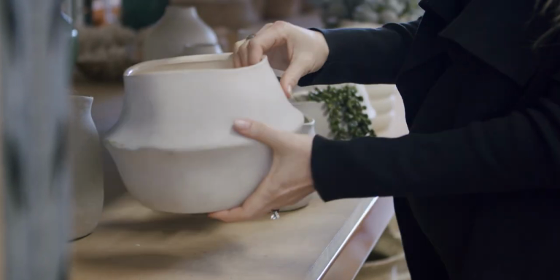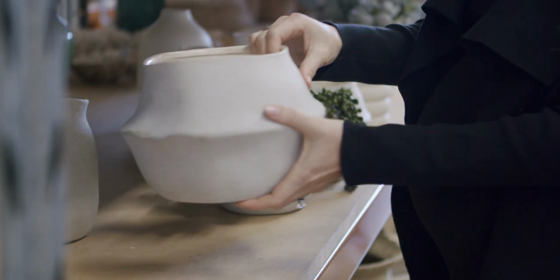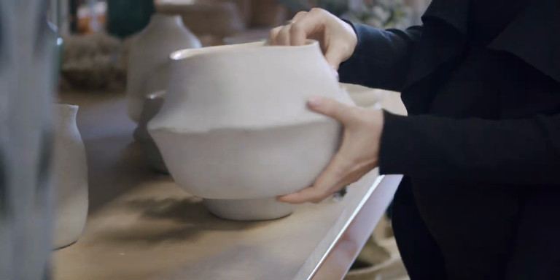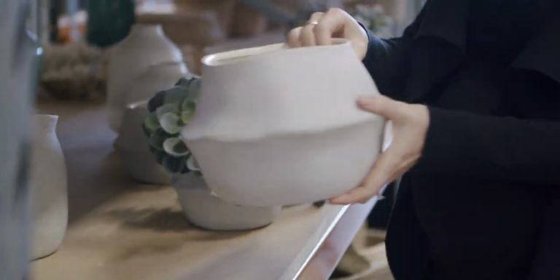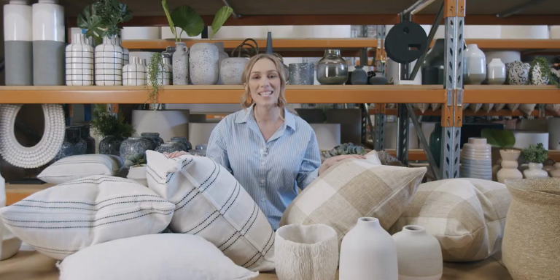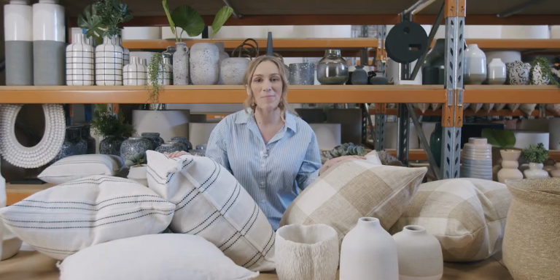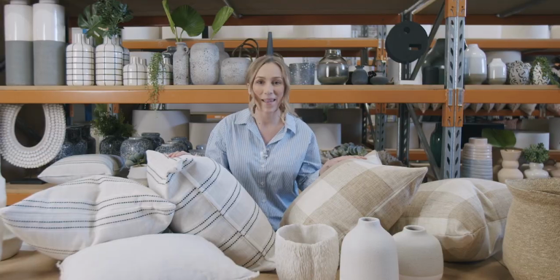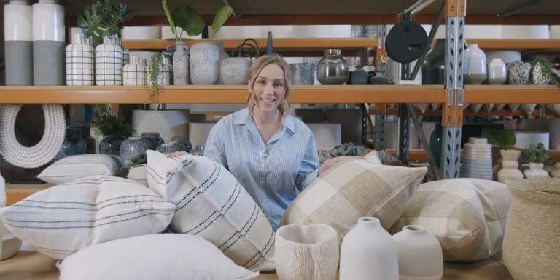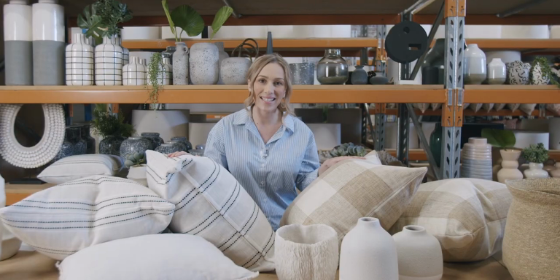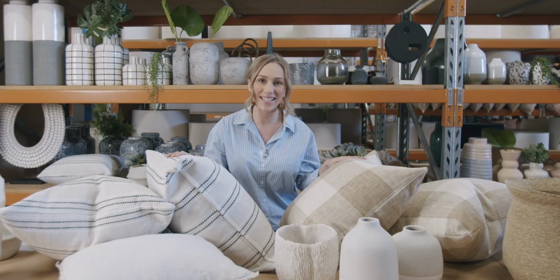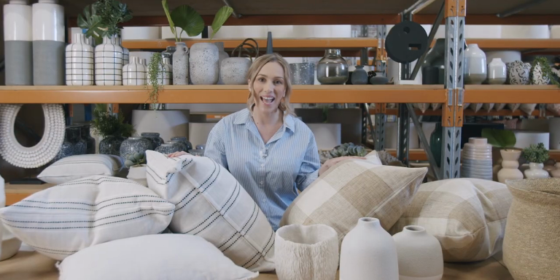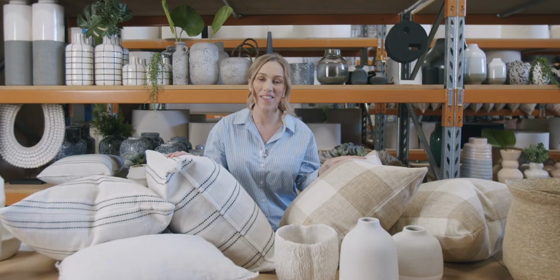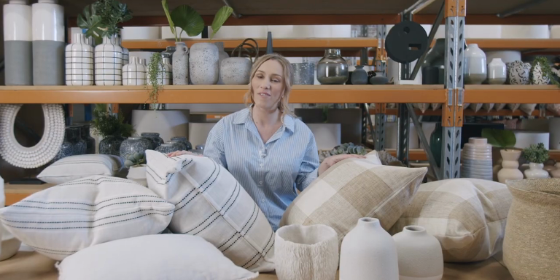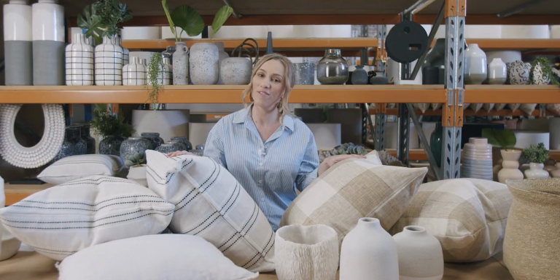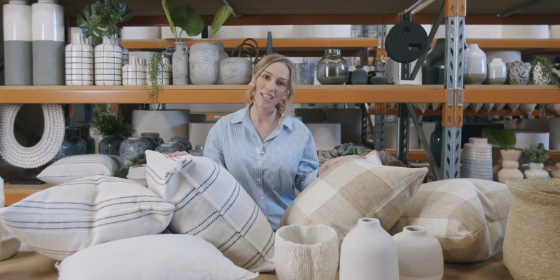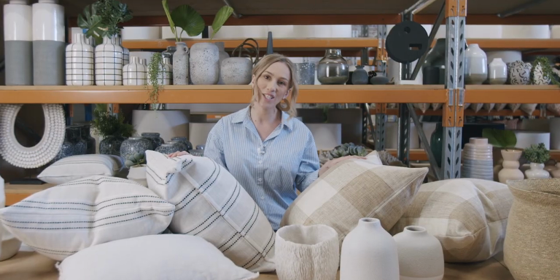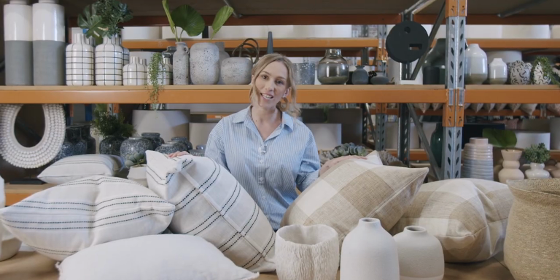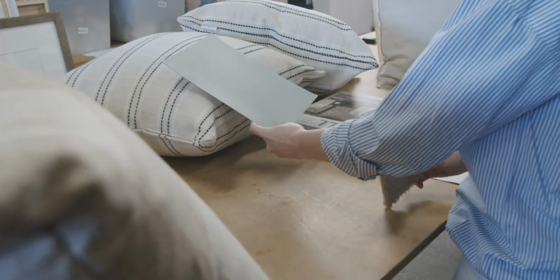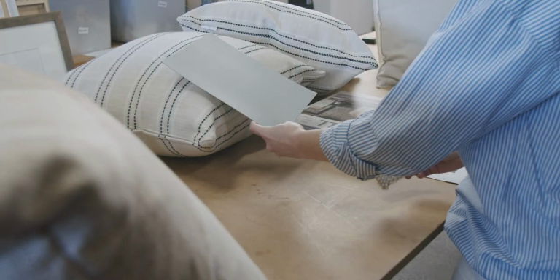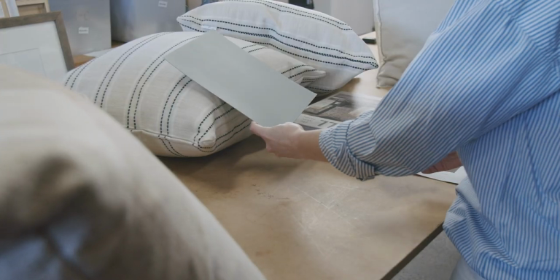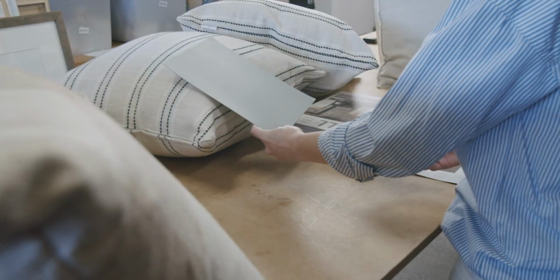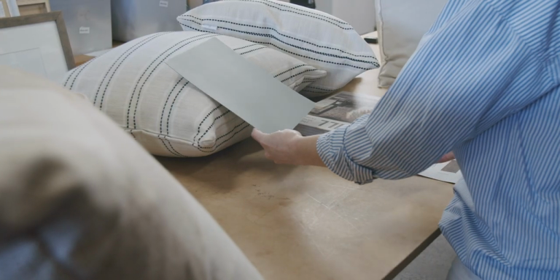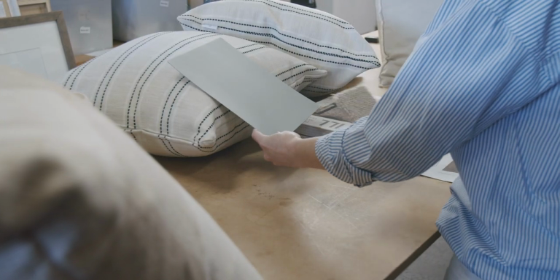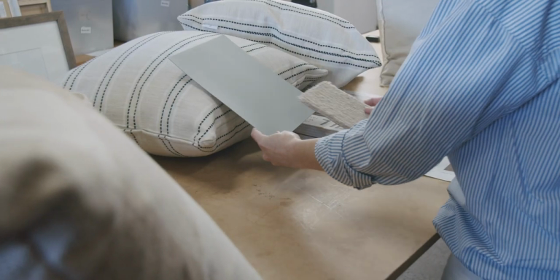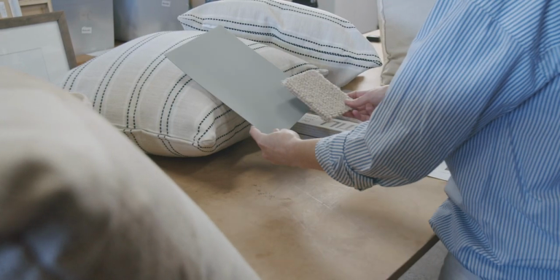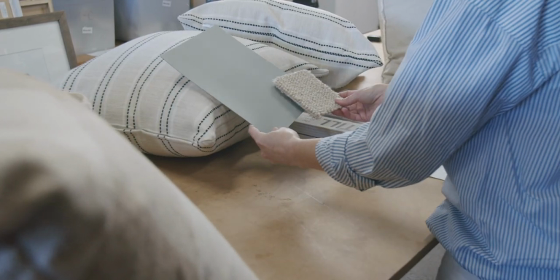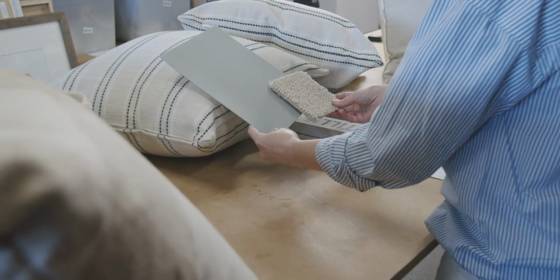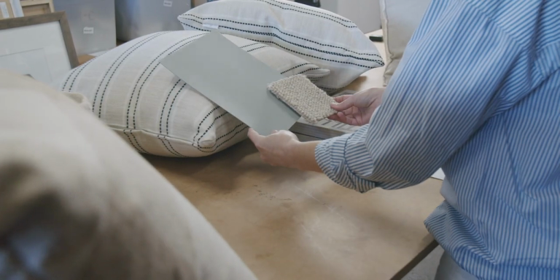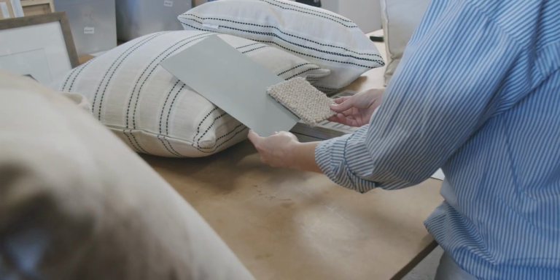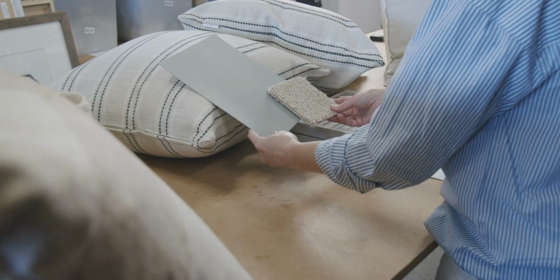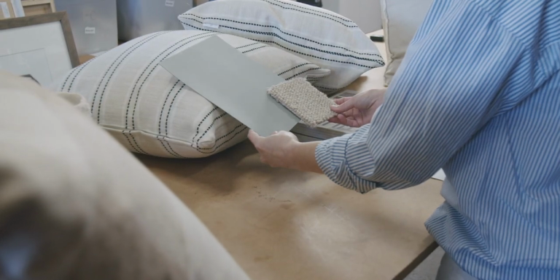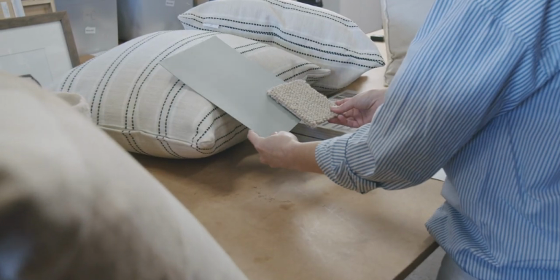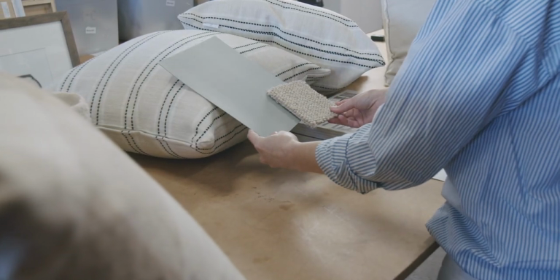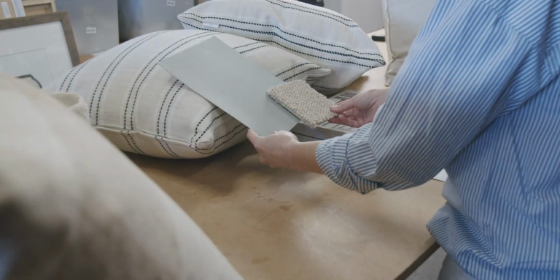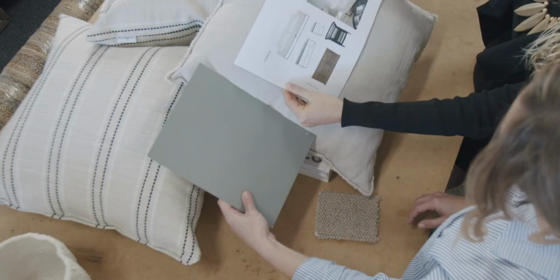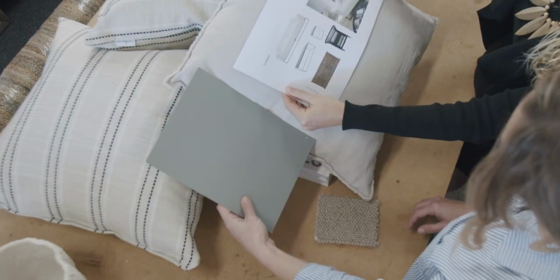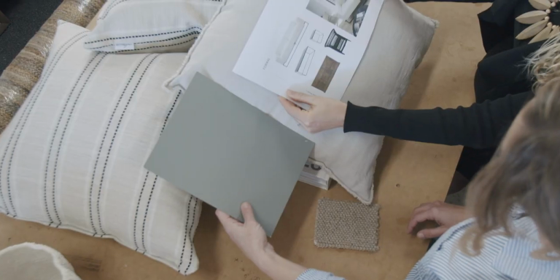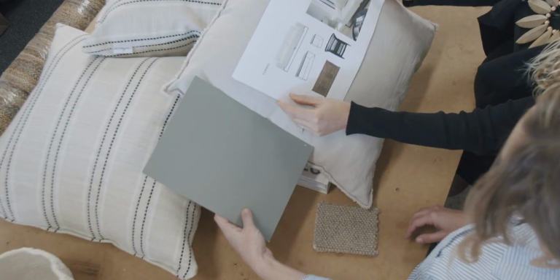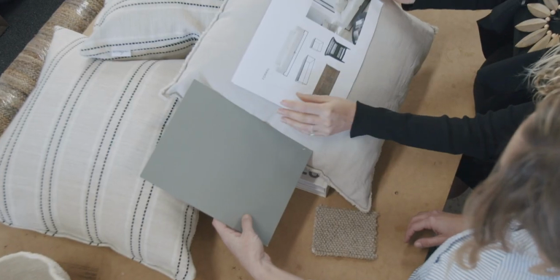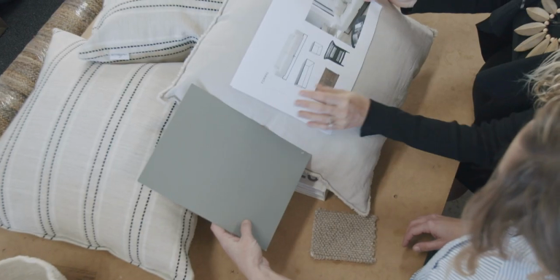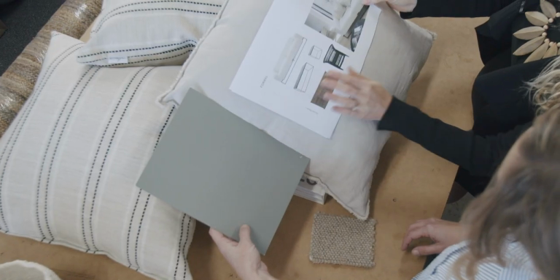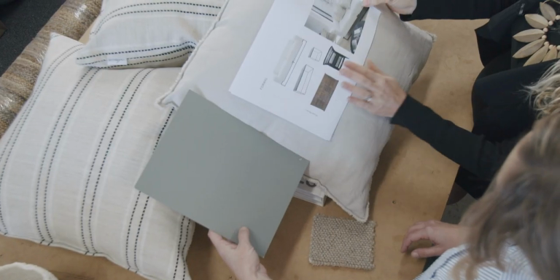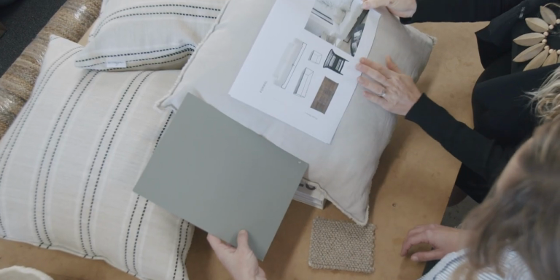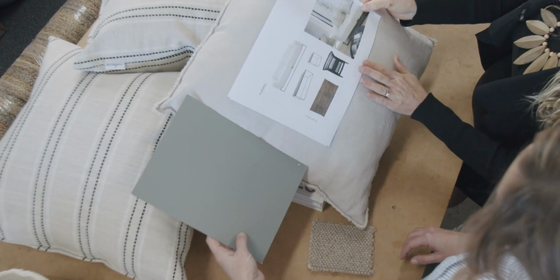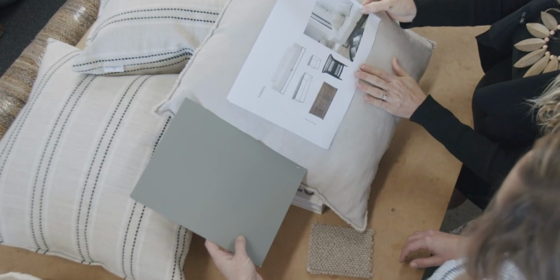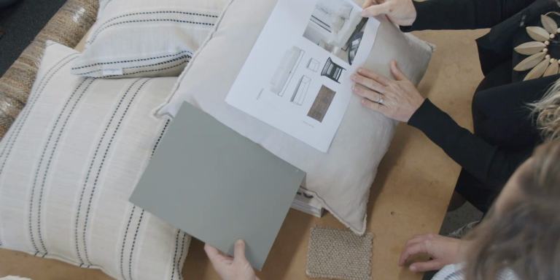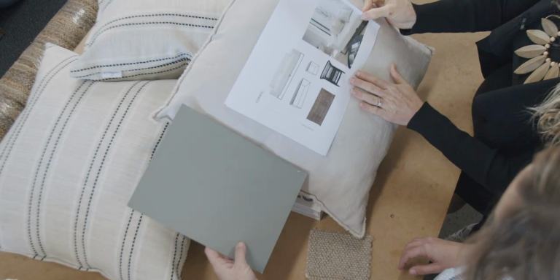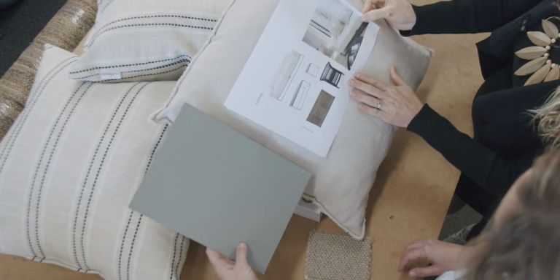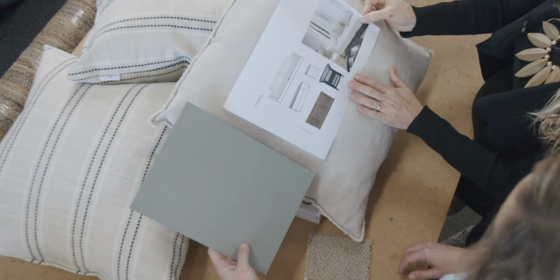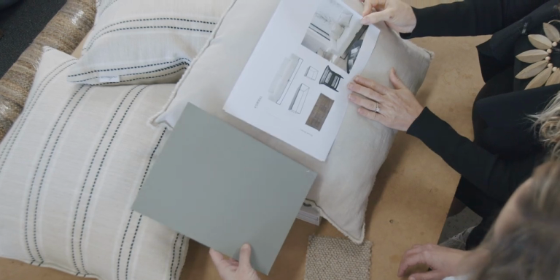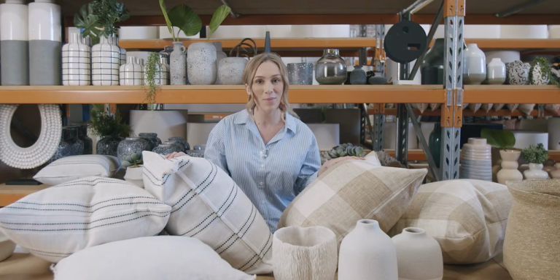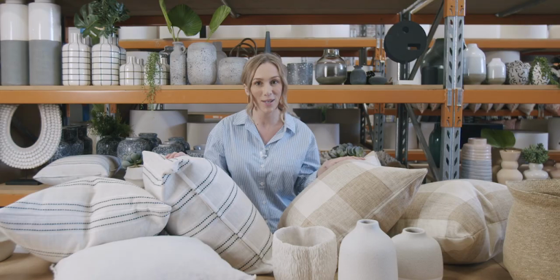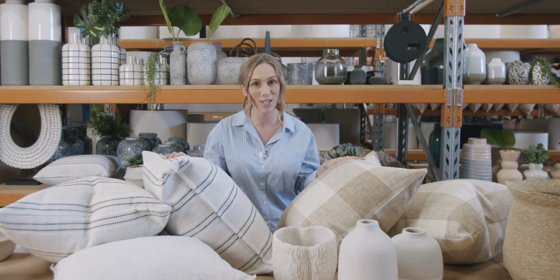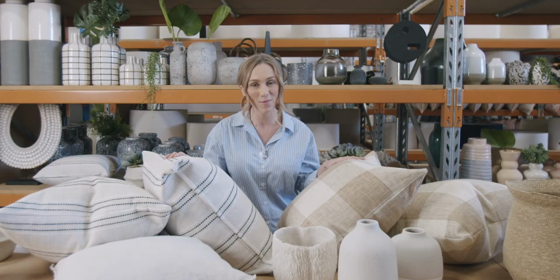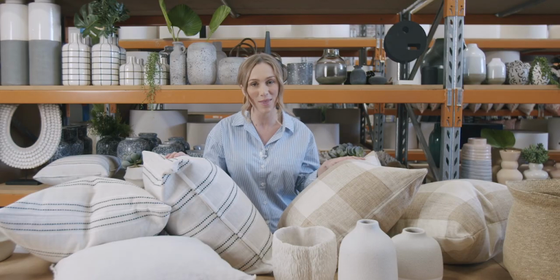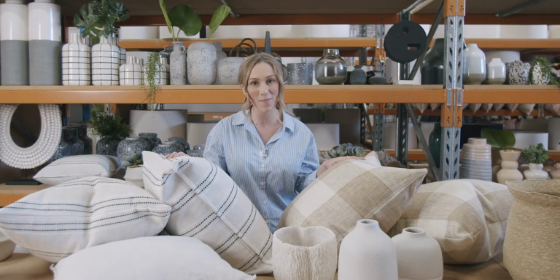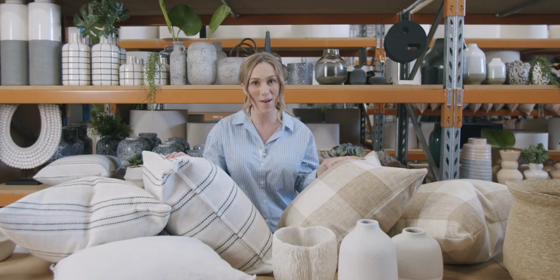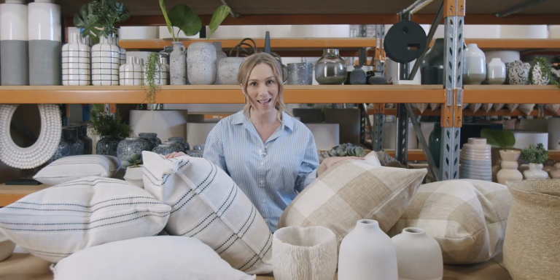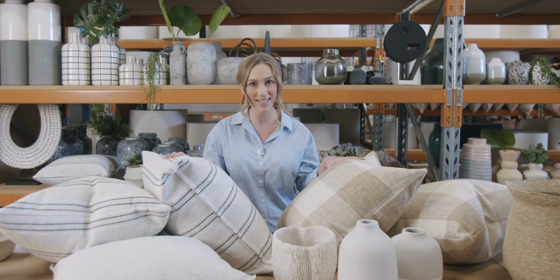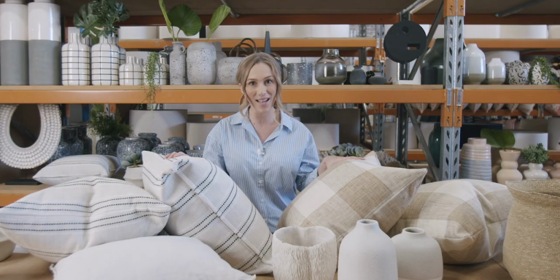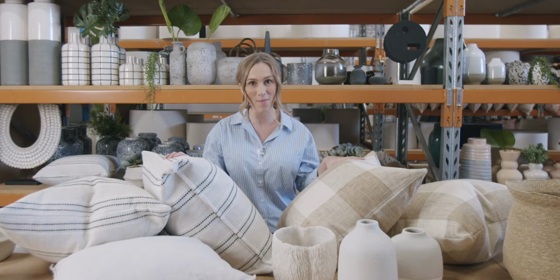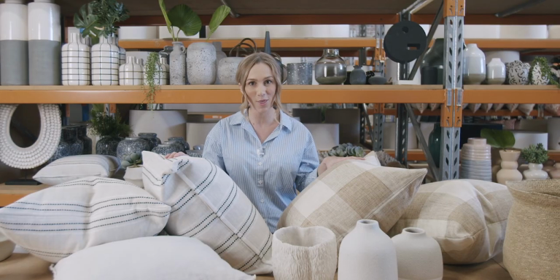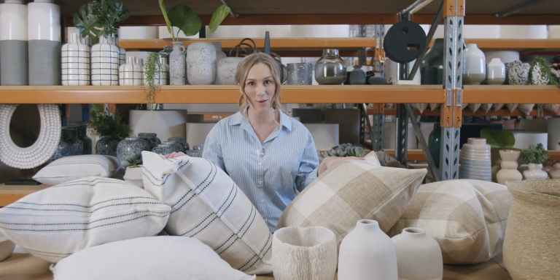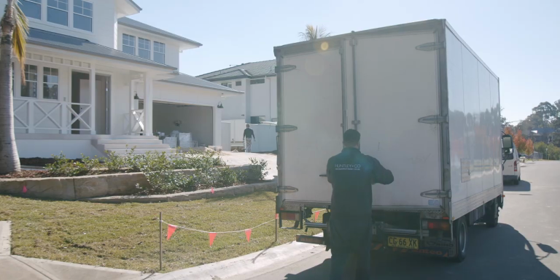These pieces are the finishing touches that make your property feel like a home and leave a lasting impression when the buyers come through.